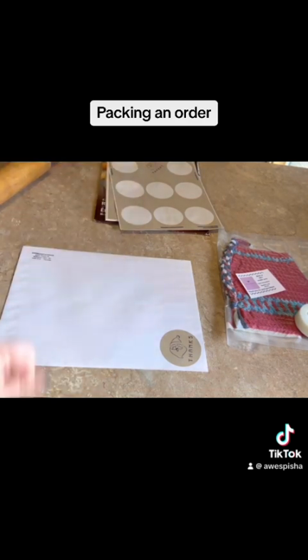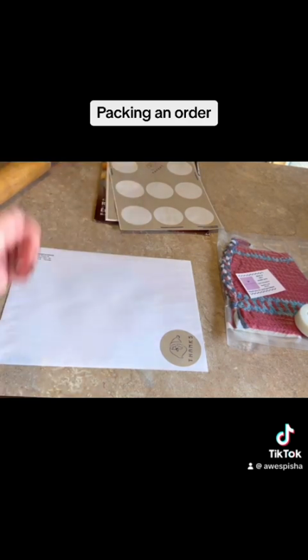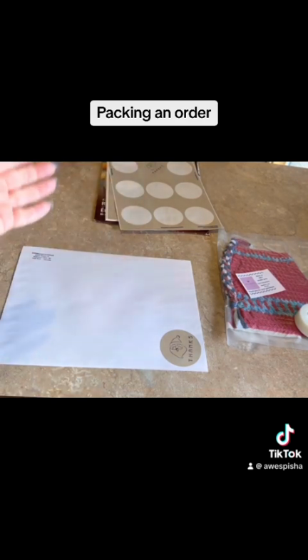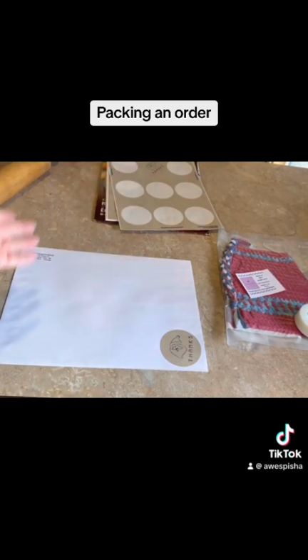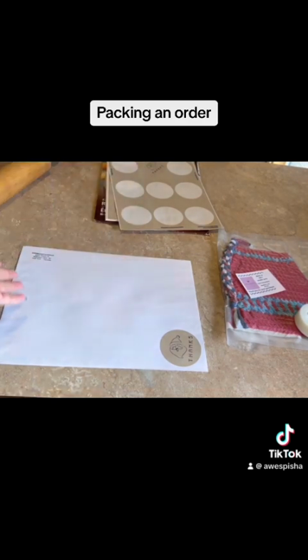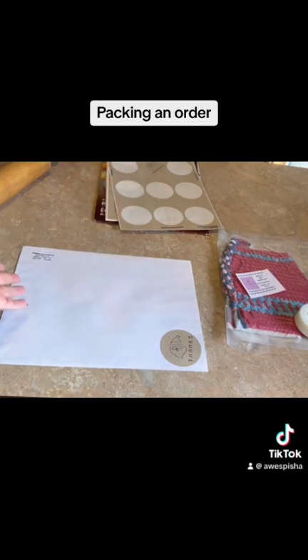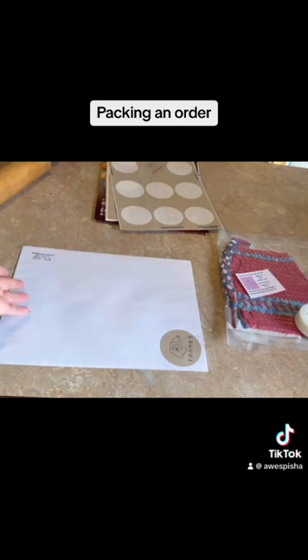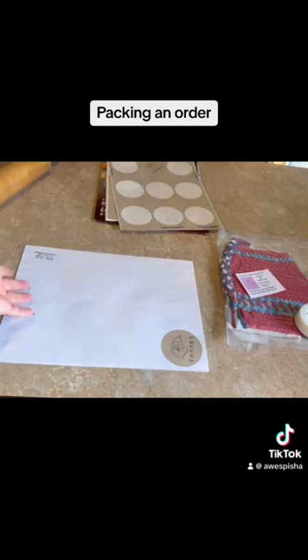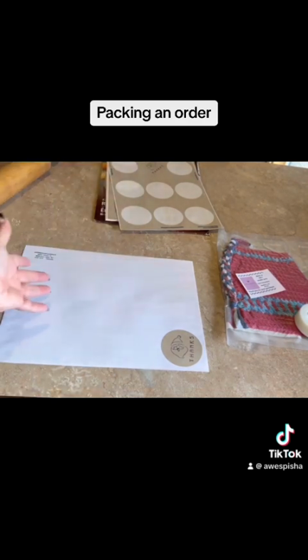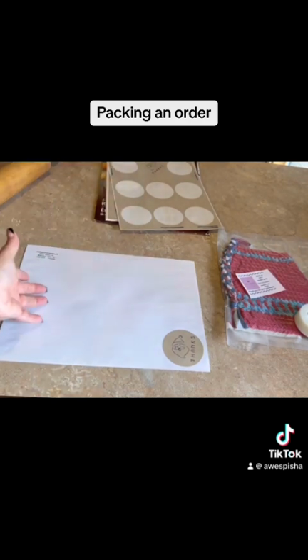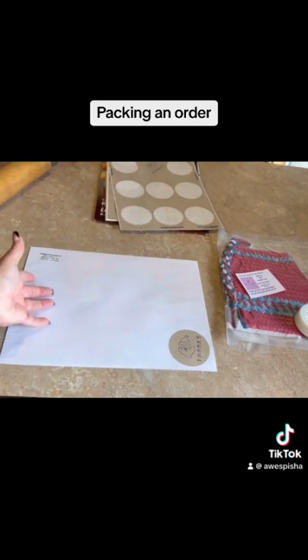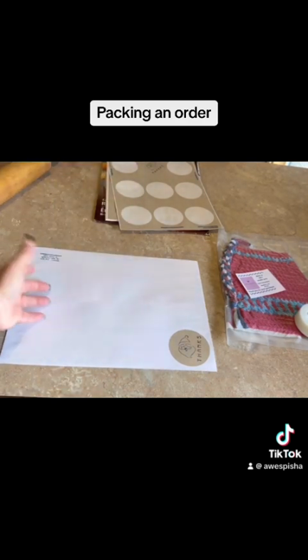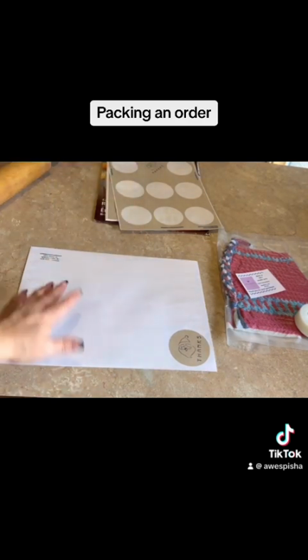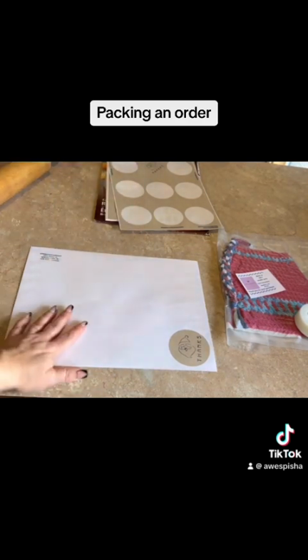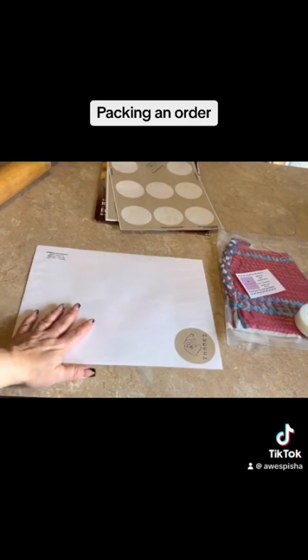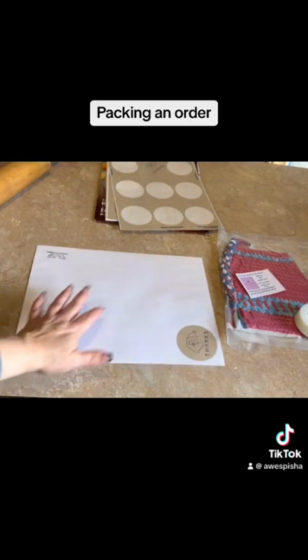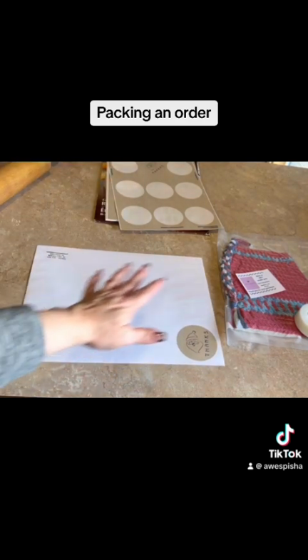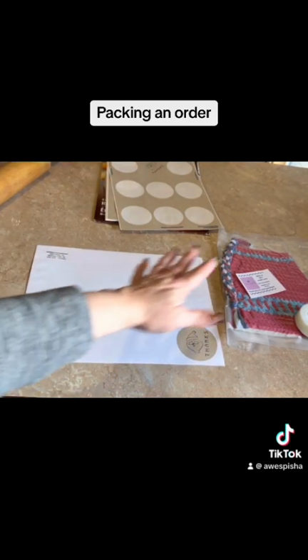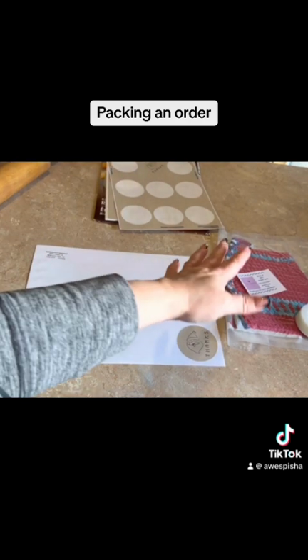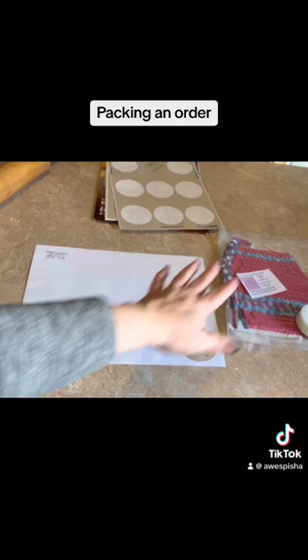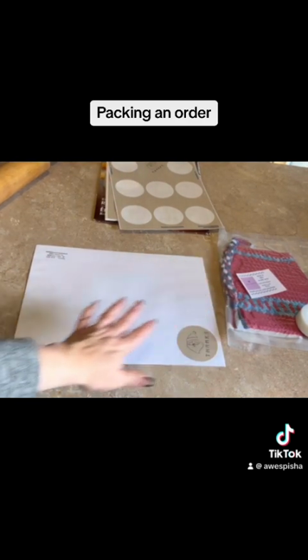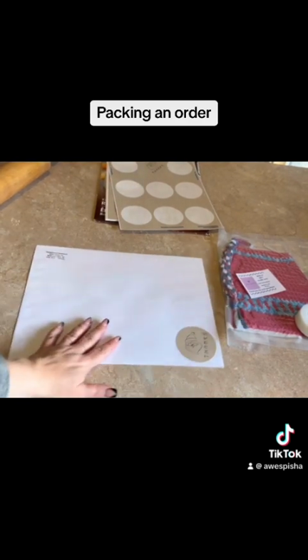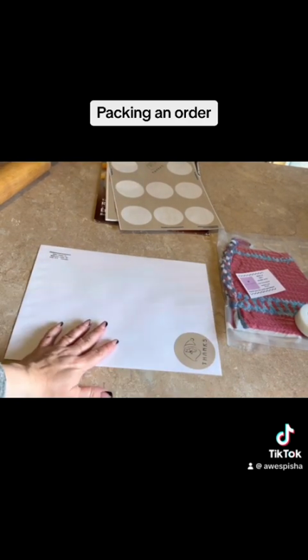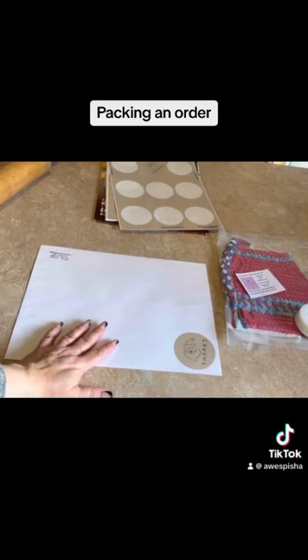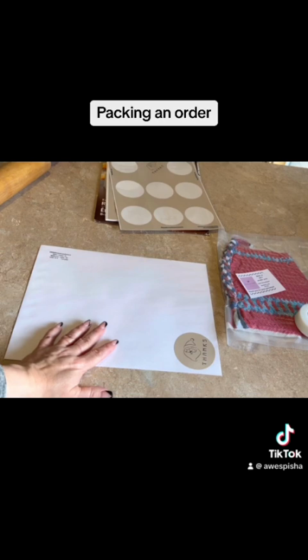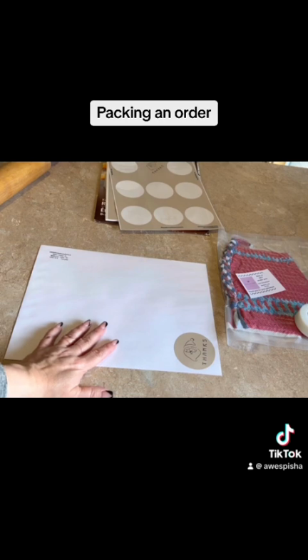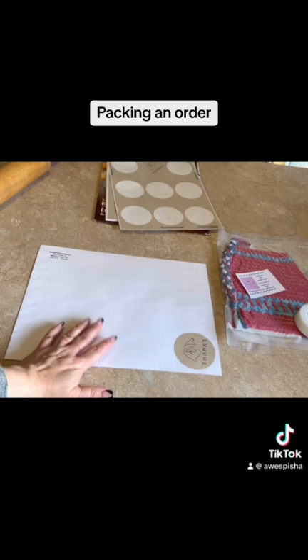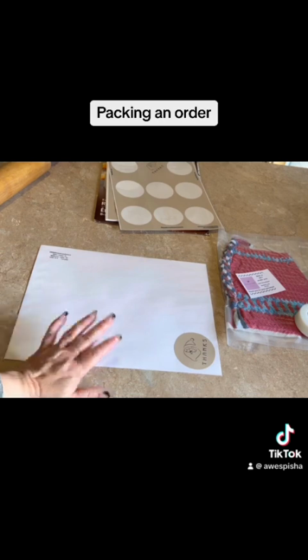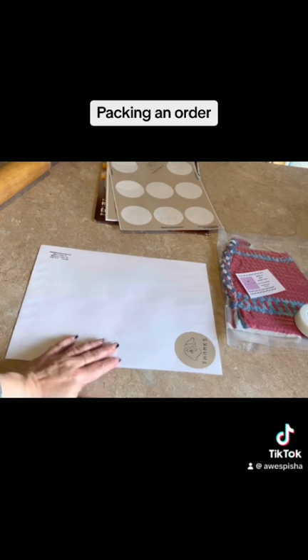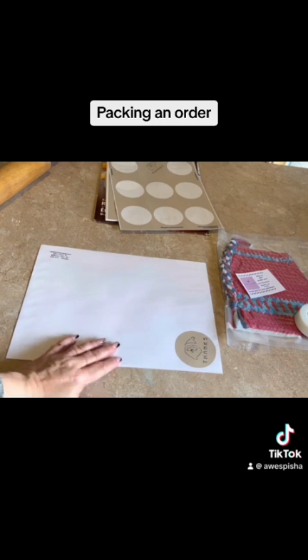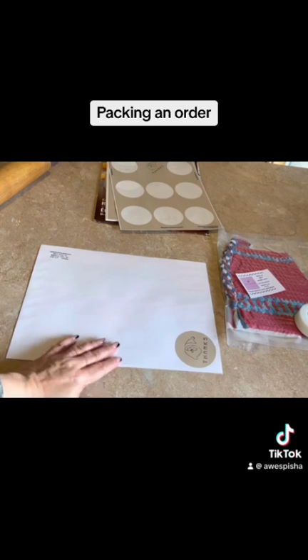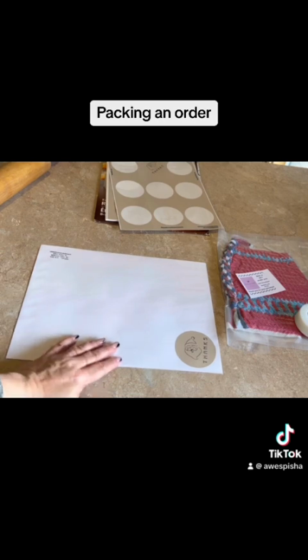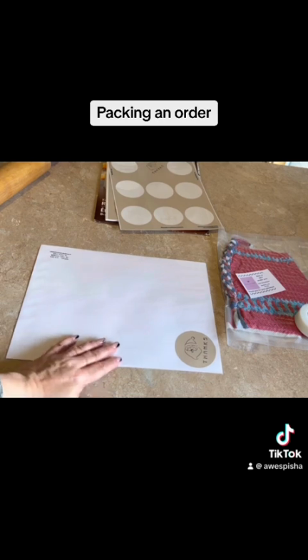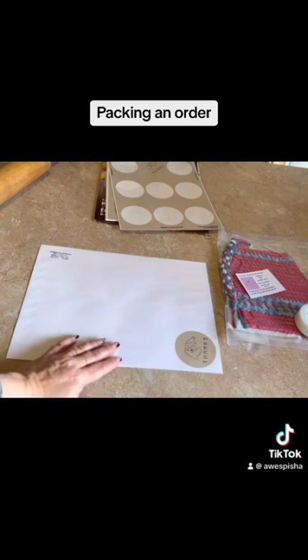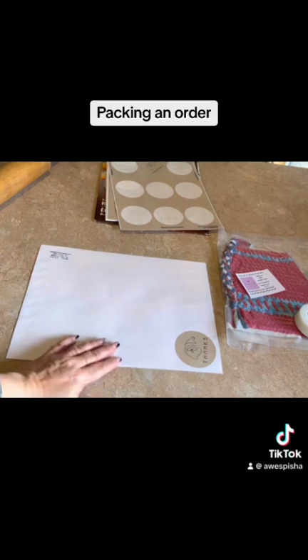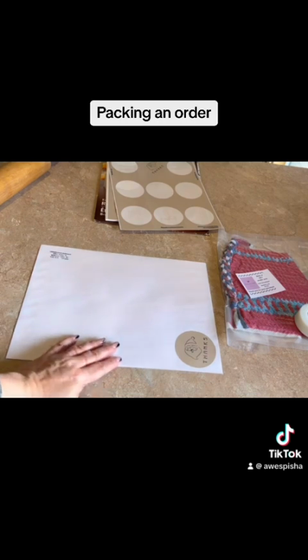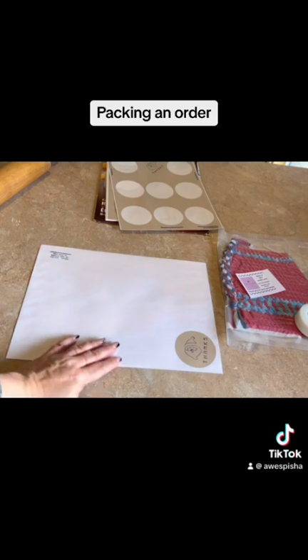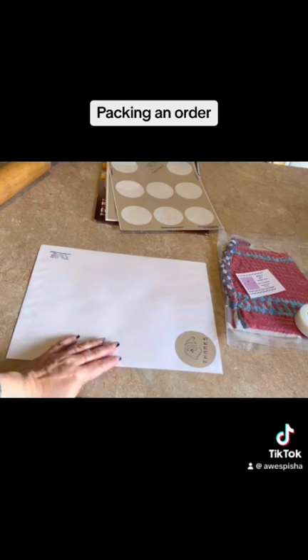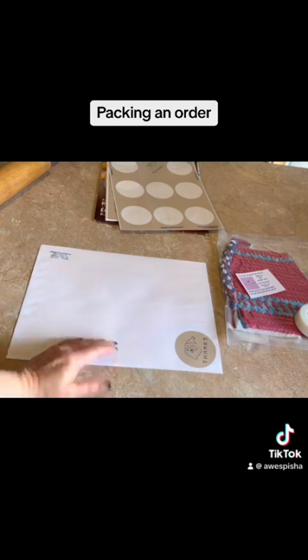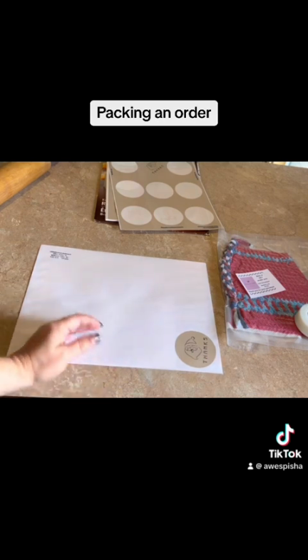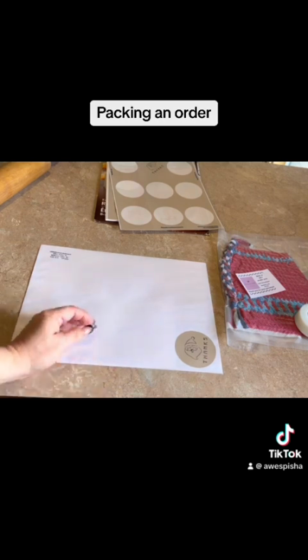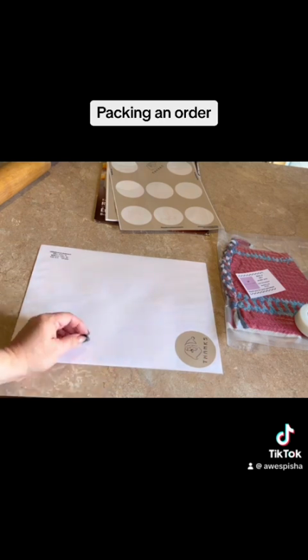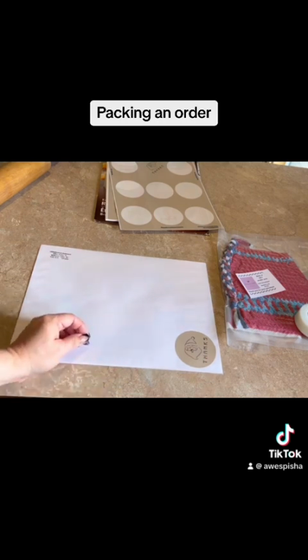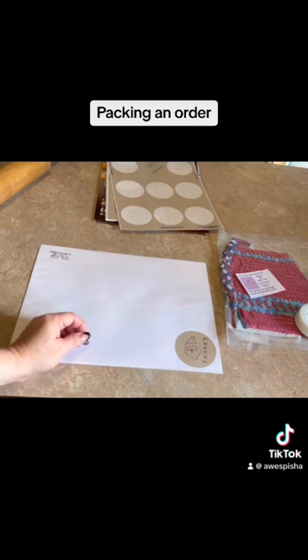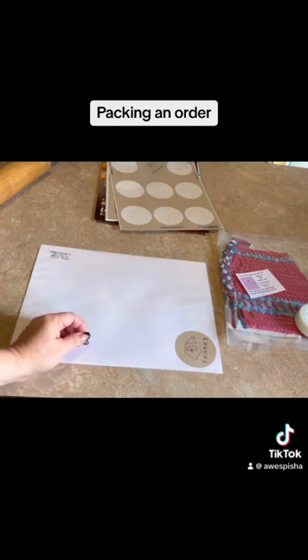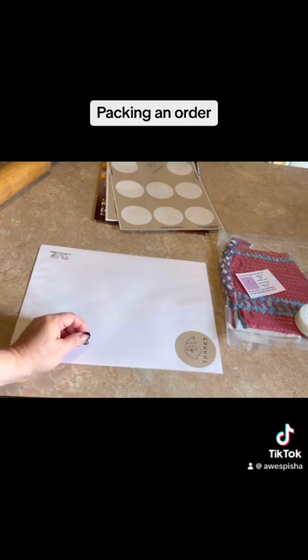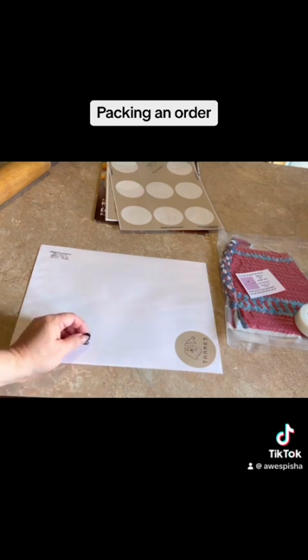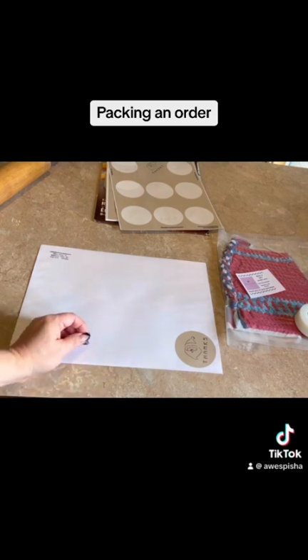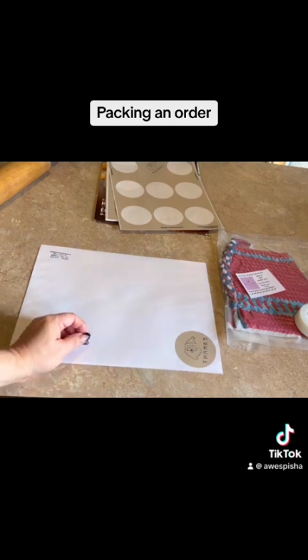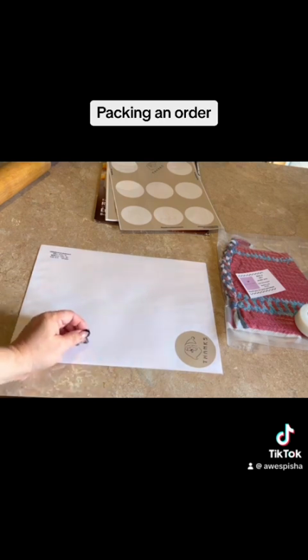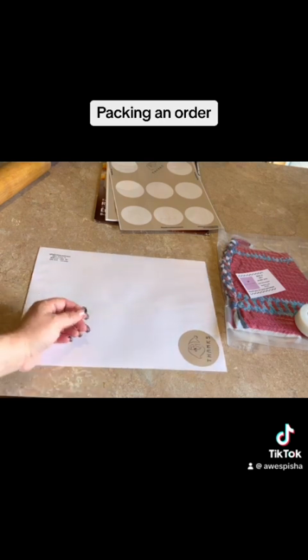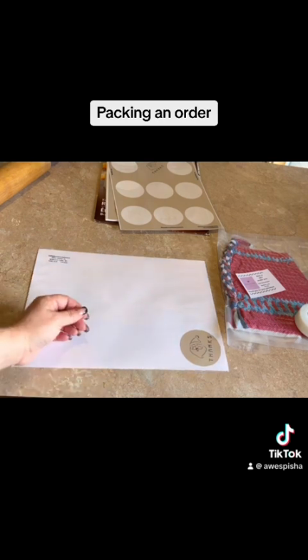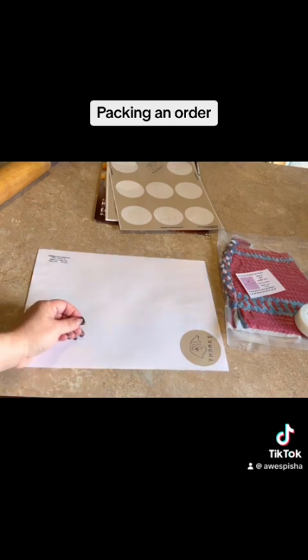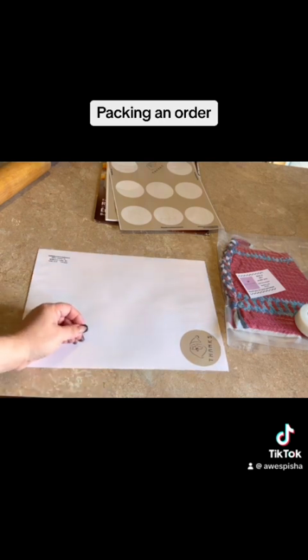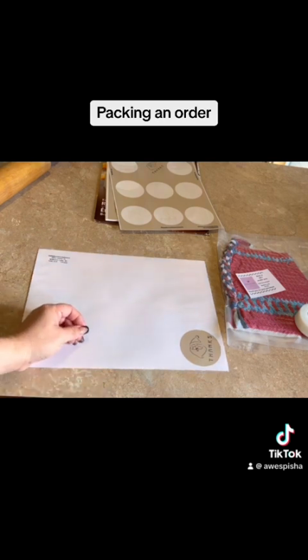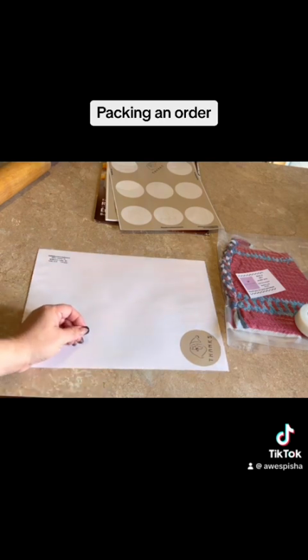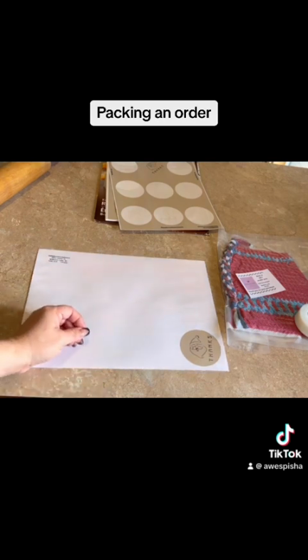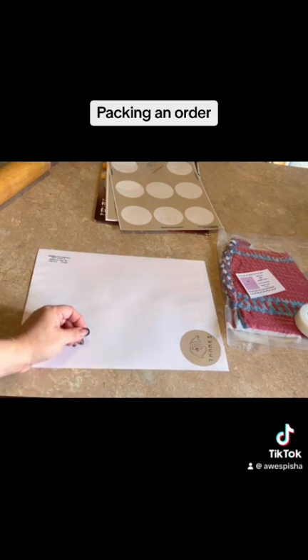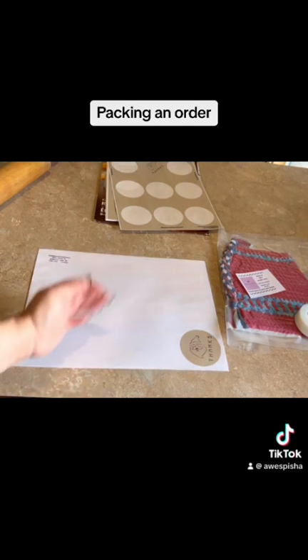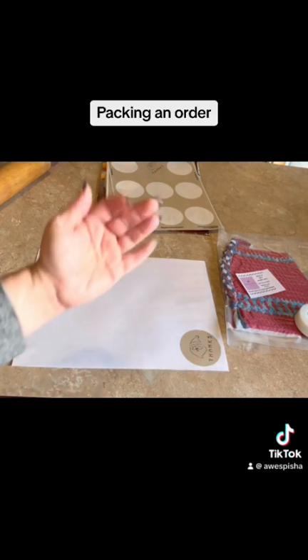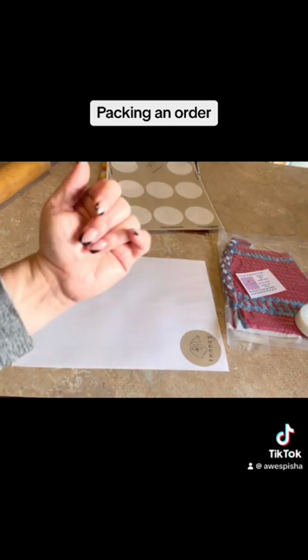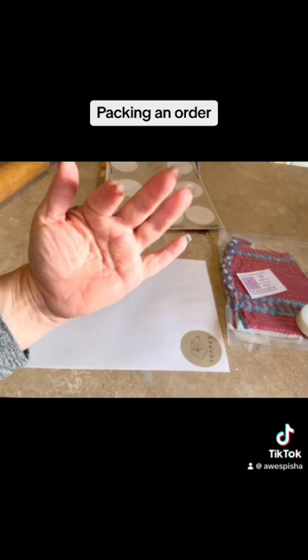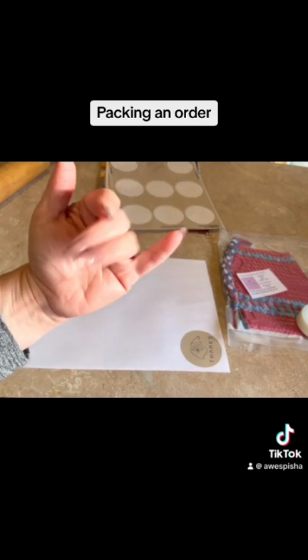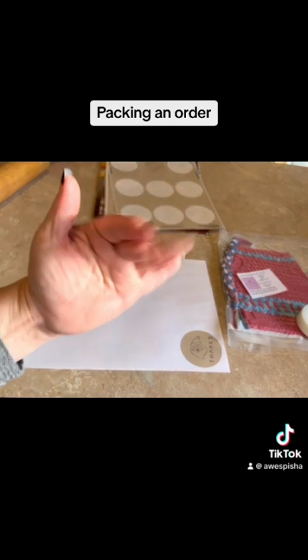So that's how I package my order. Thanks so much for watching. Have a great day and I'll talk to you later. Bye now.